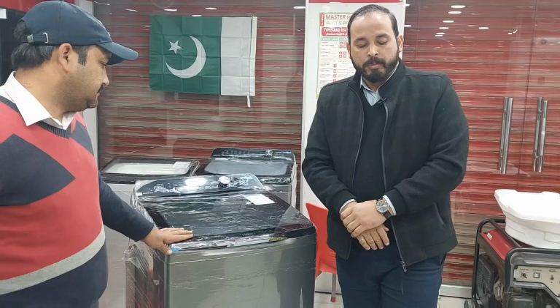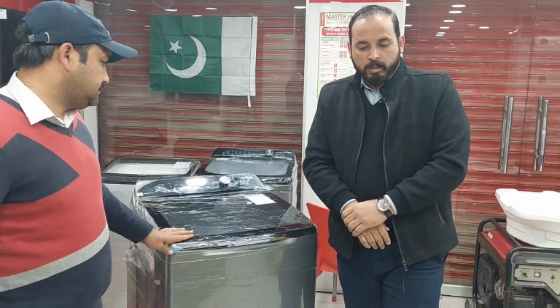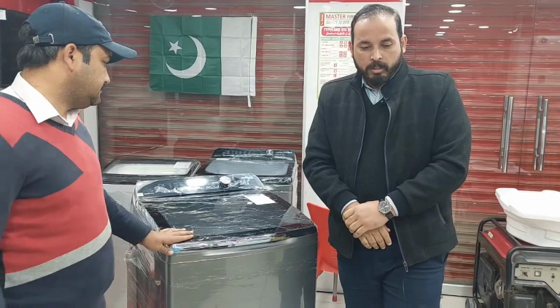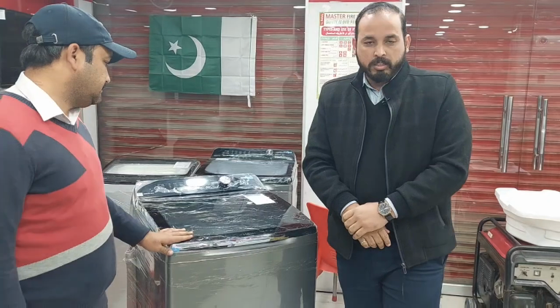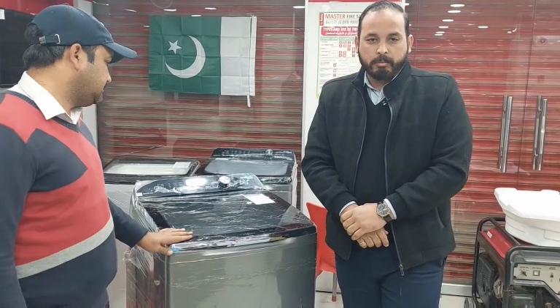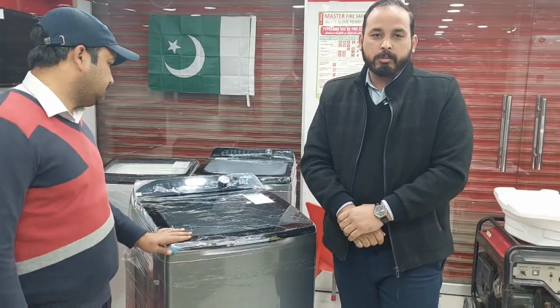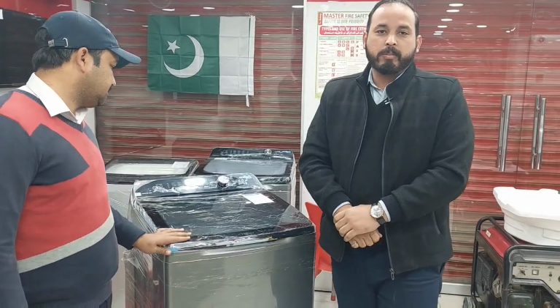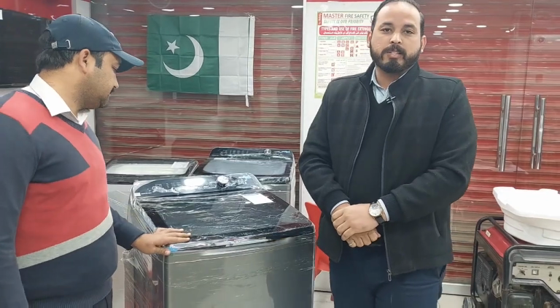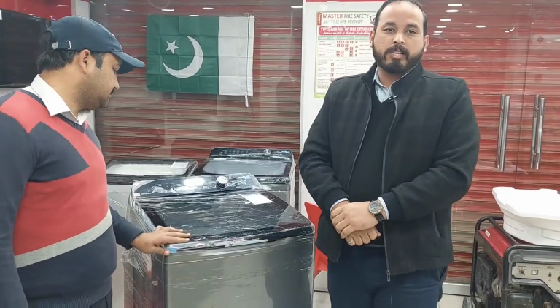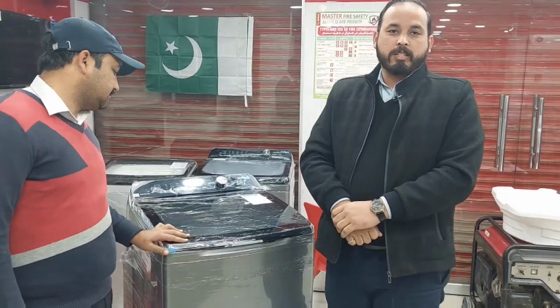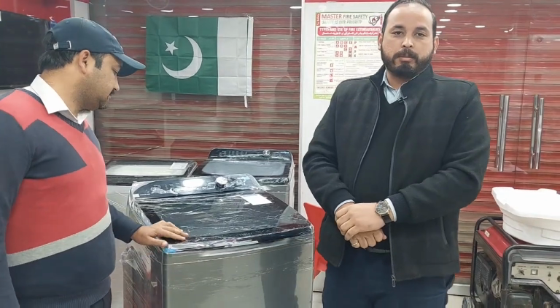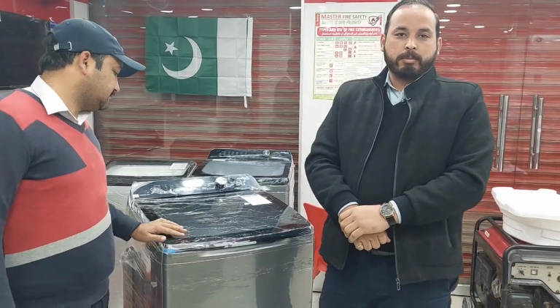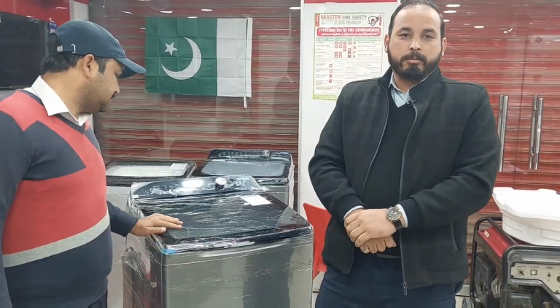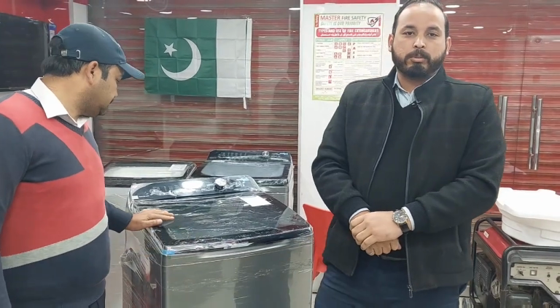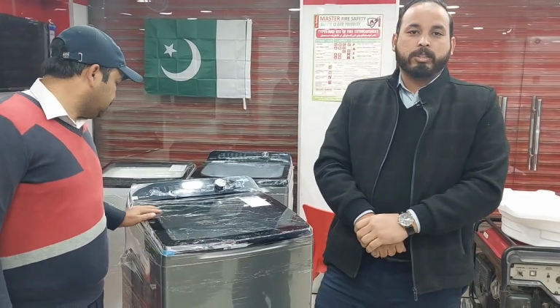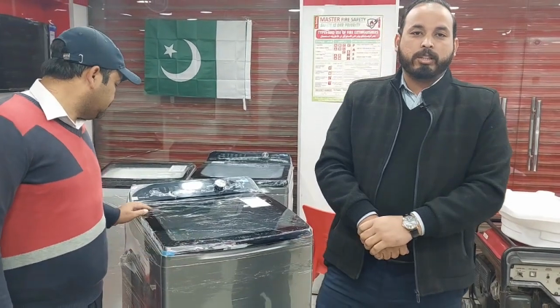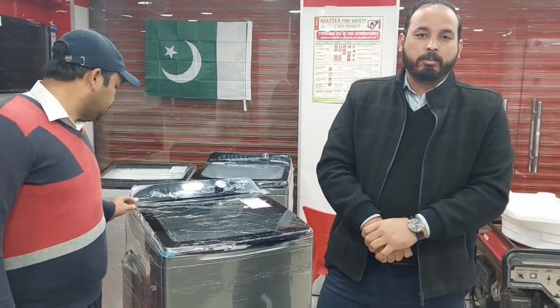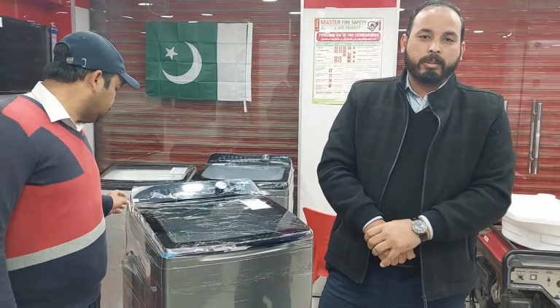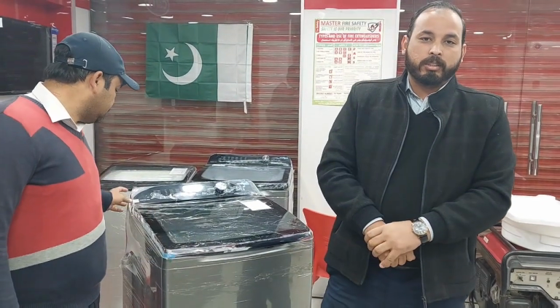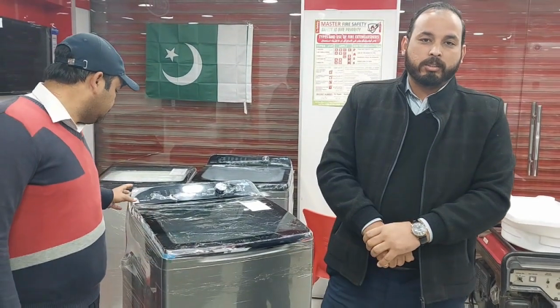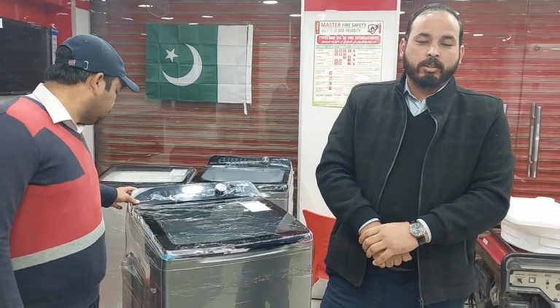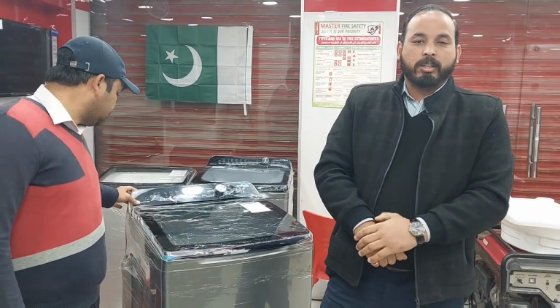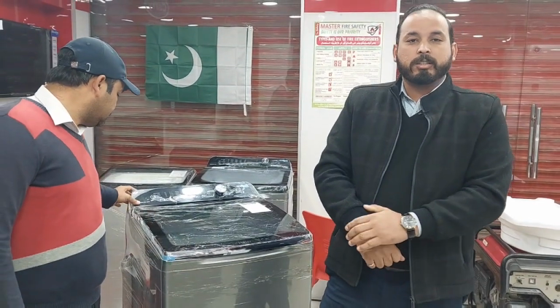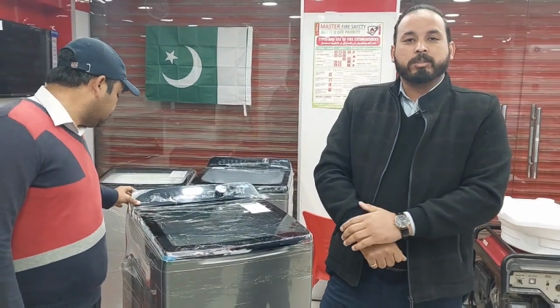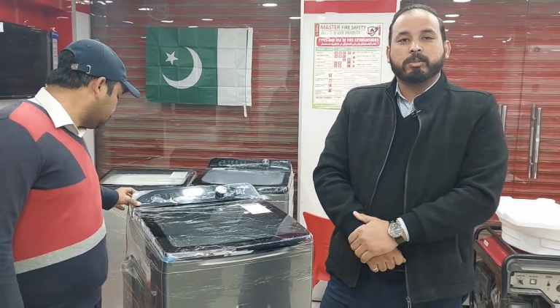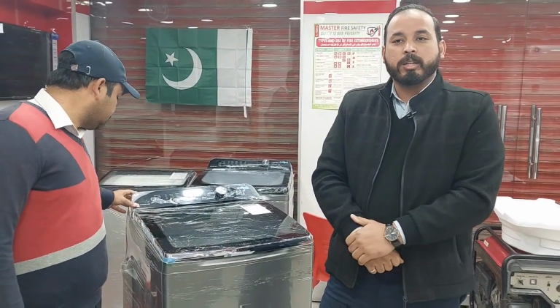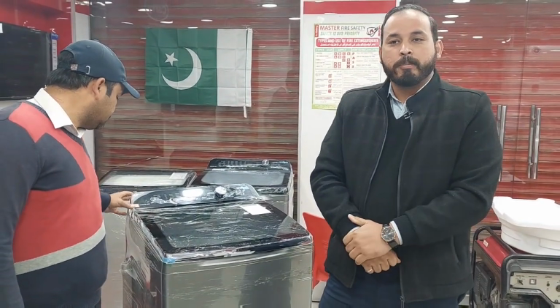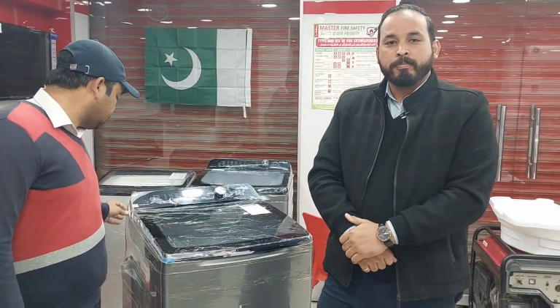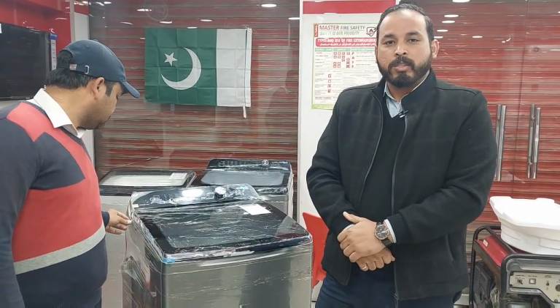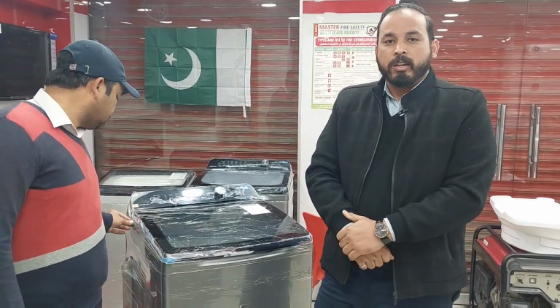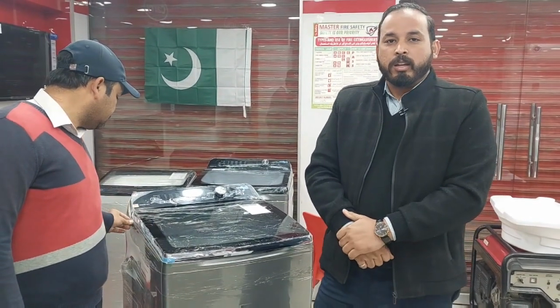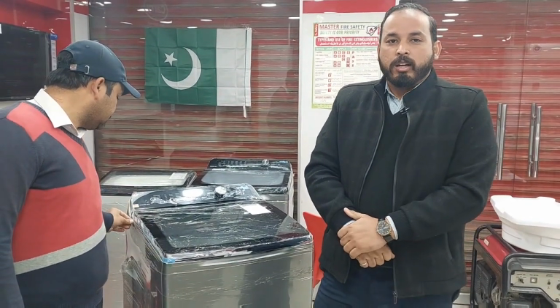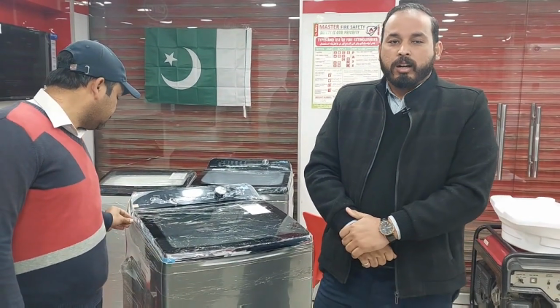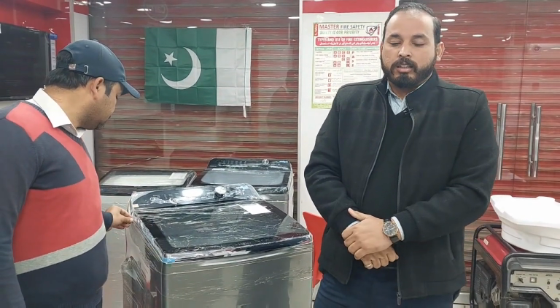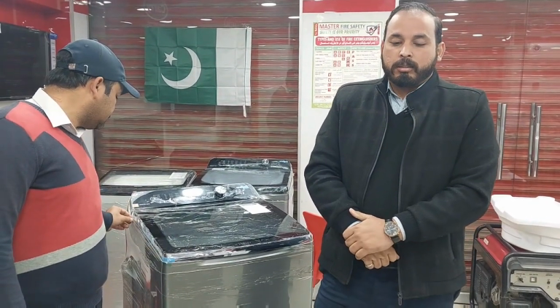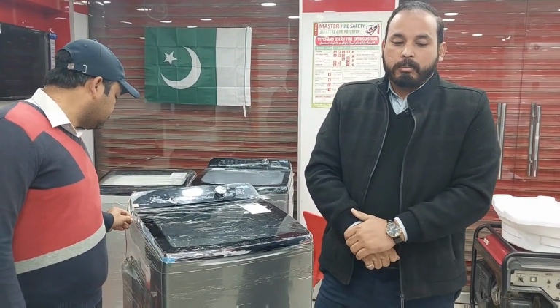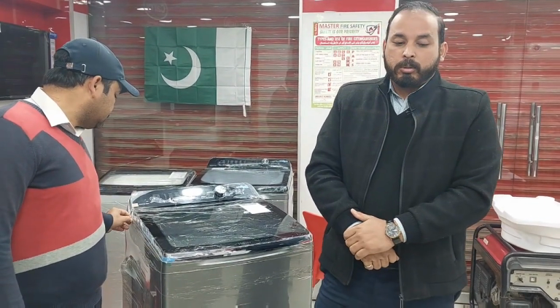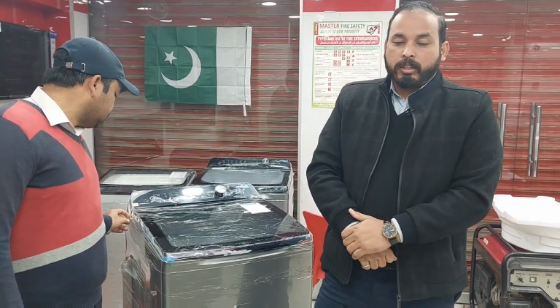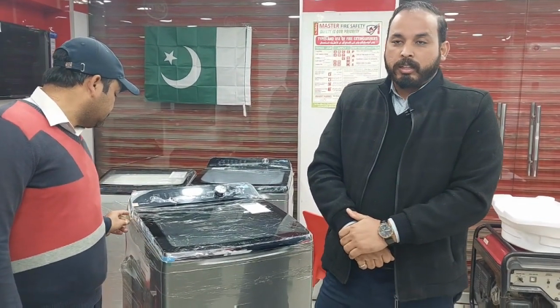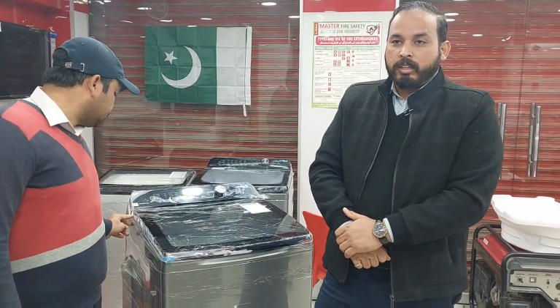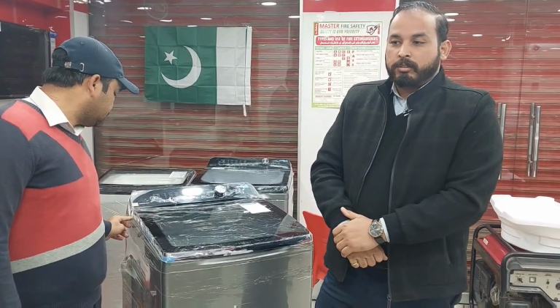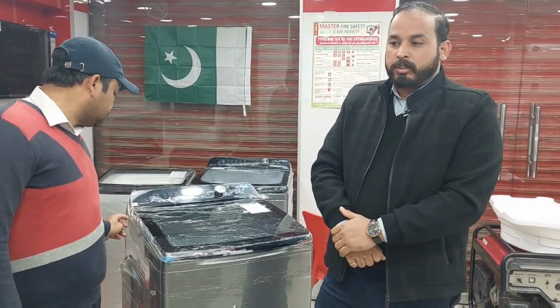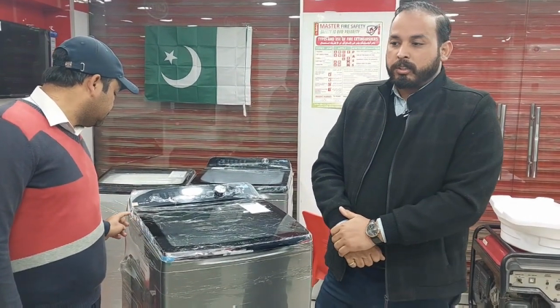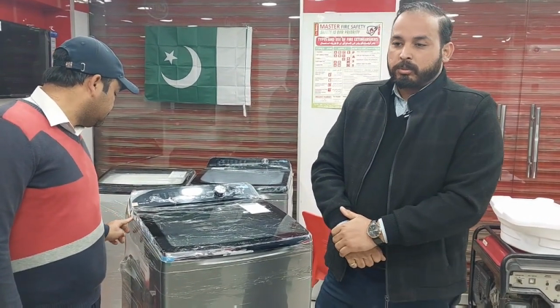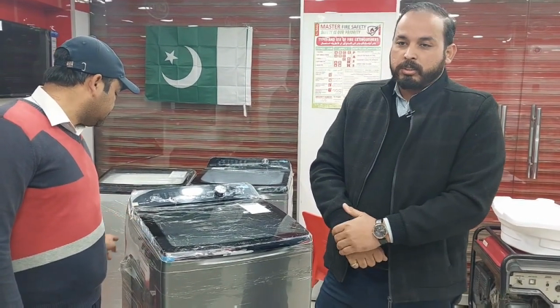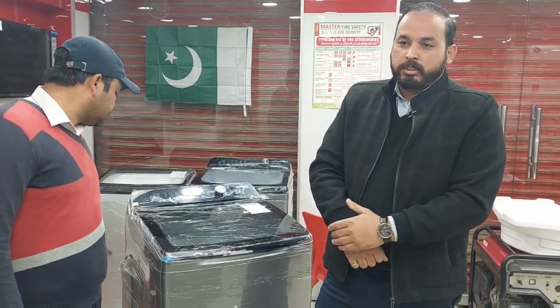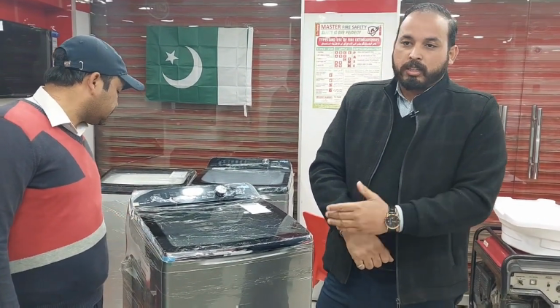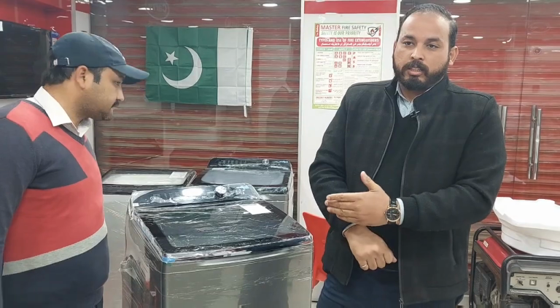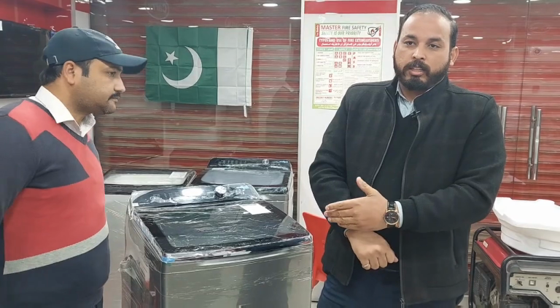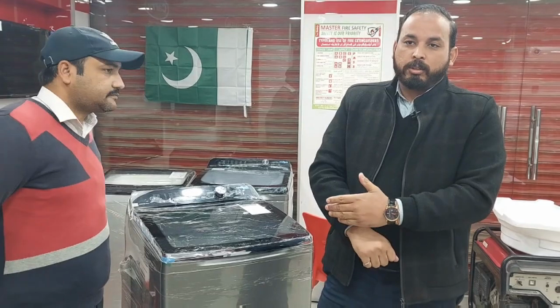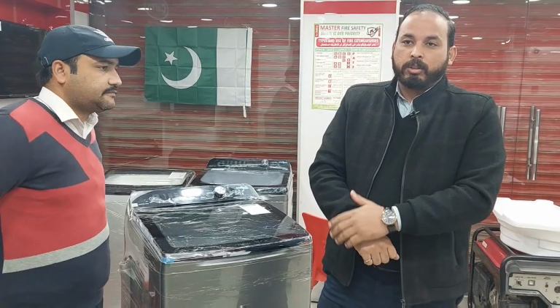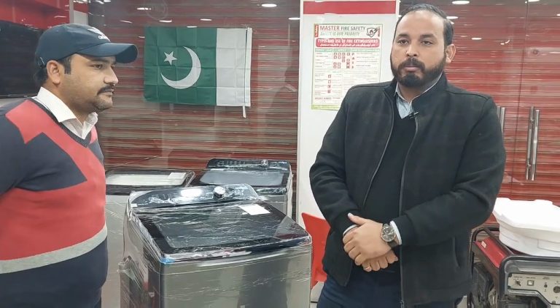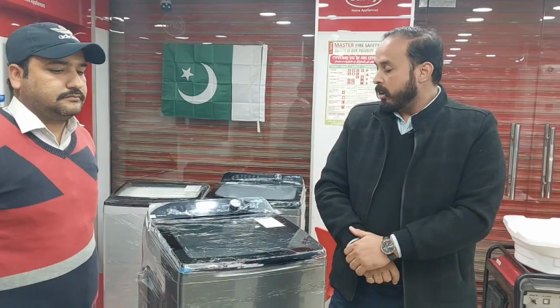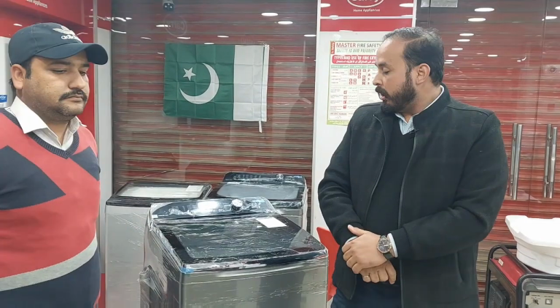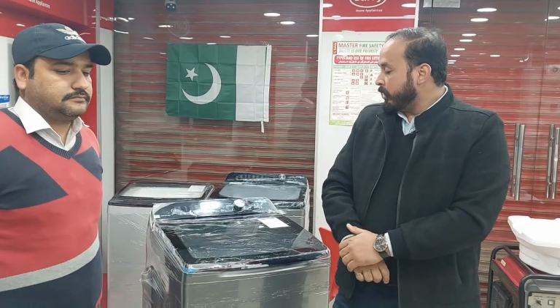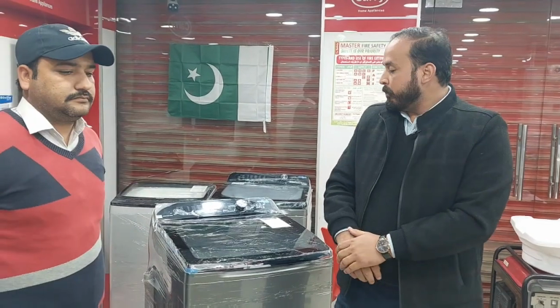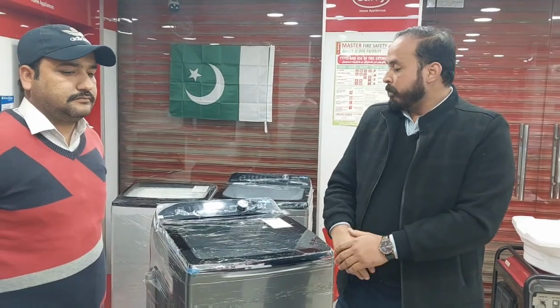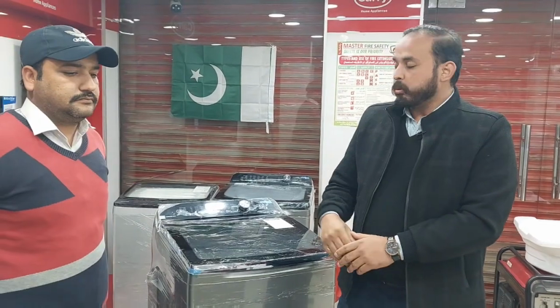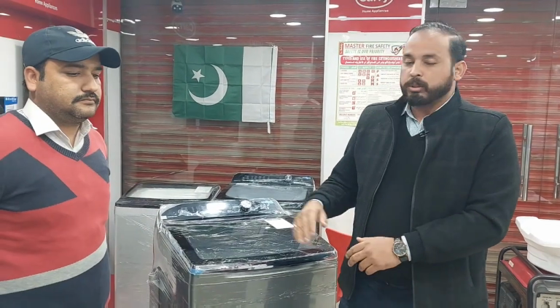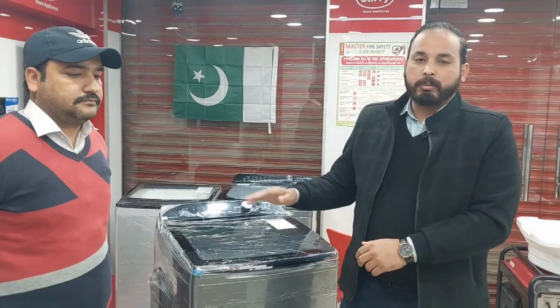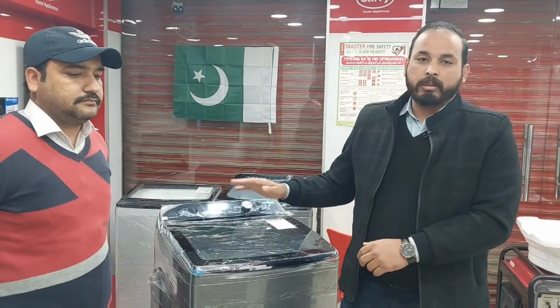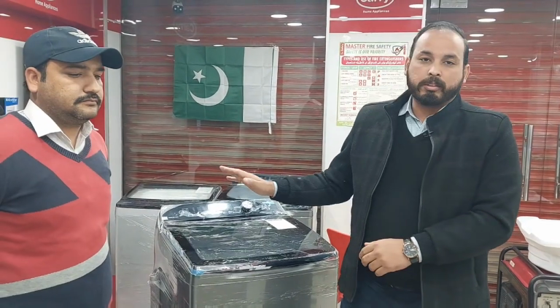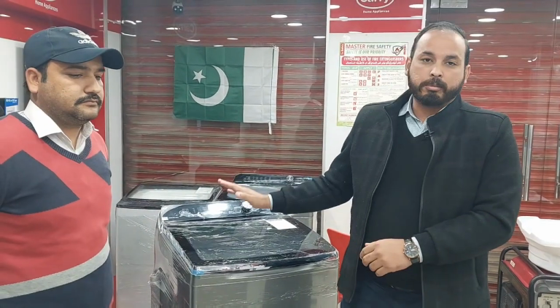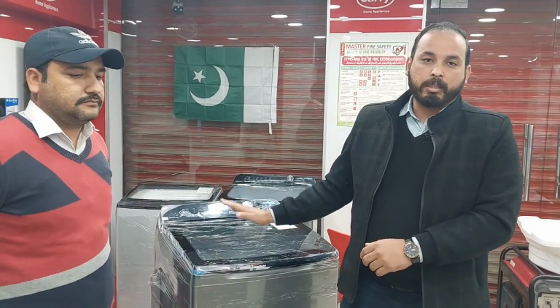How are you? I hope you will be happy. Today we will take you with the new outlet. Today we will give you a big washing machine.